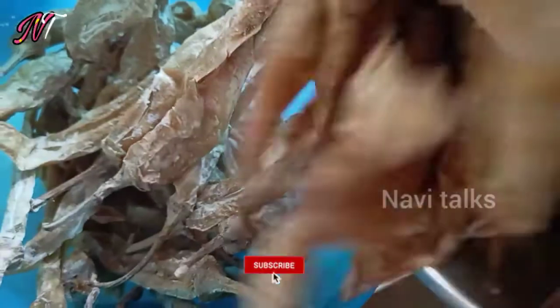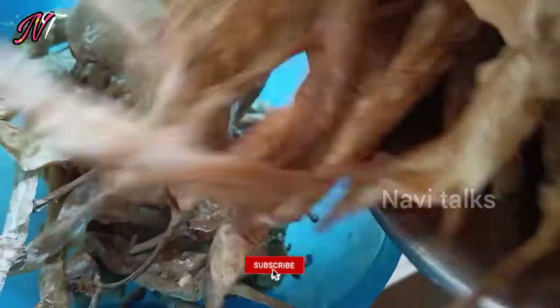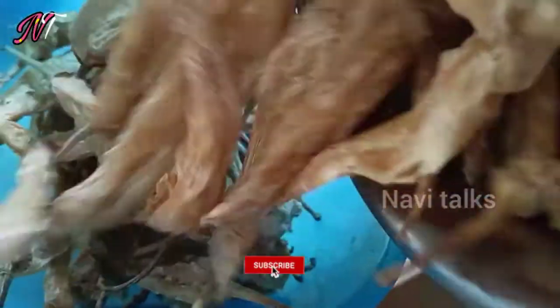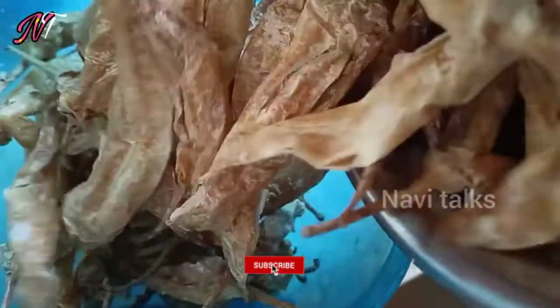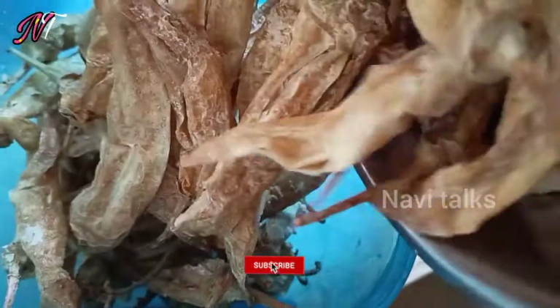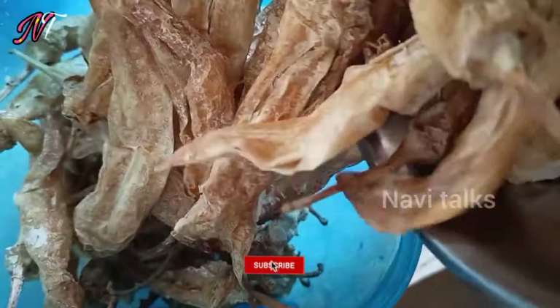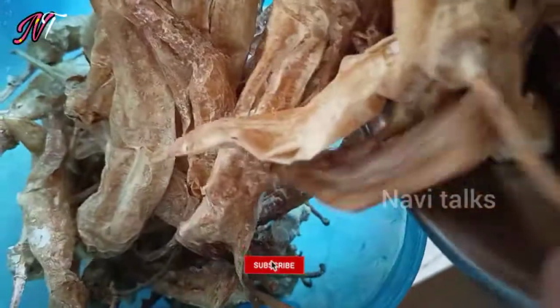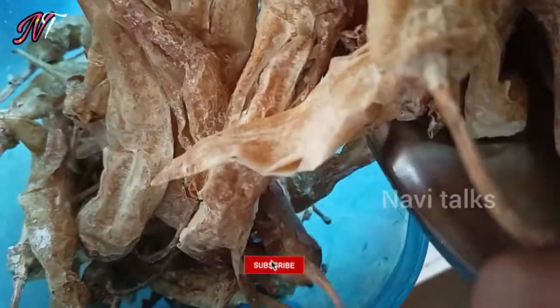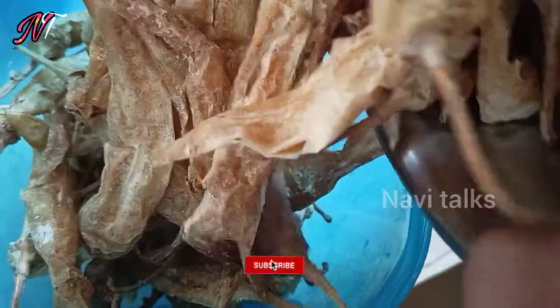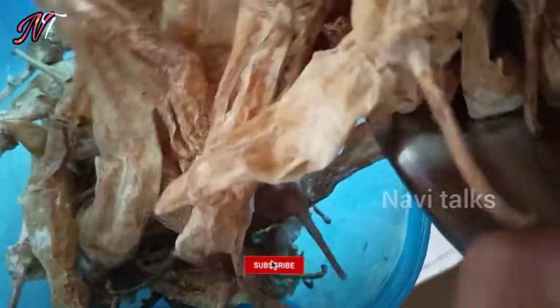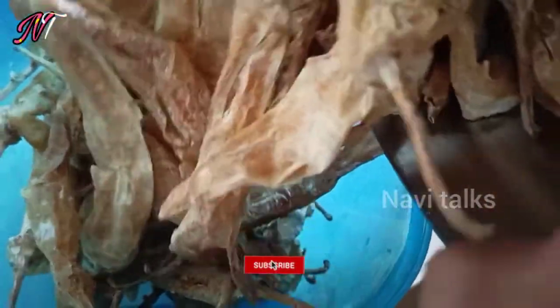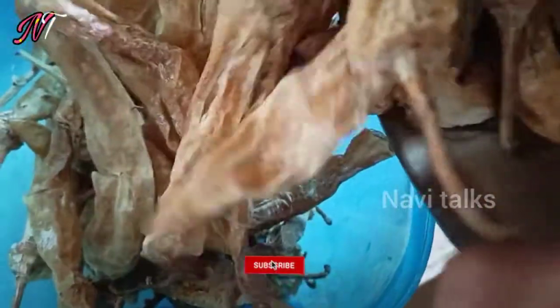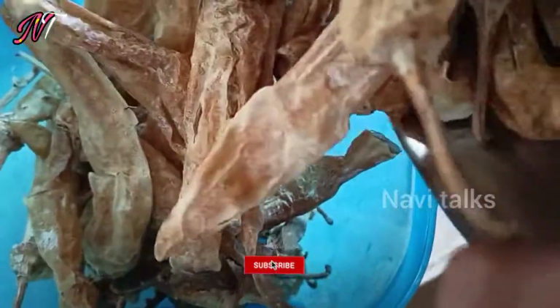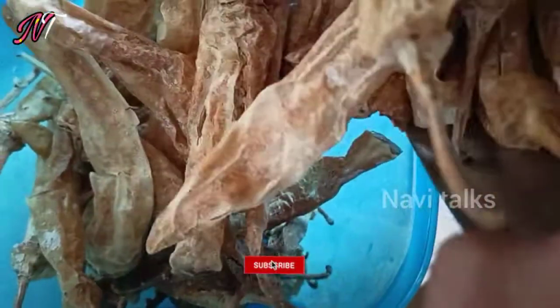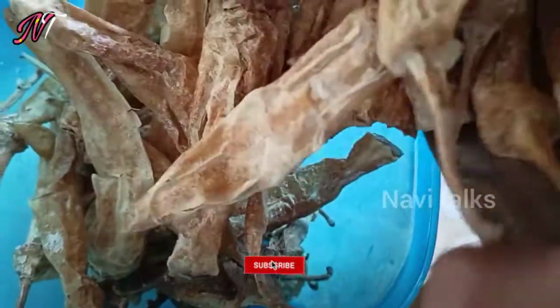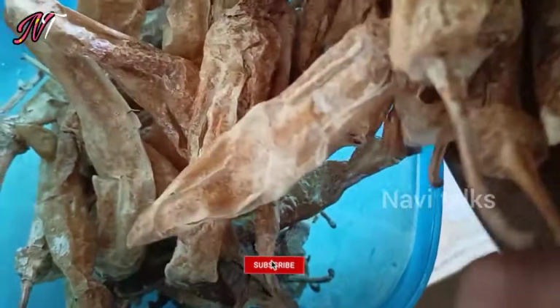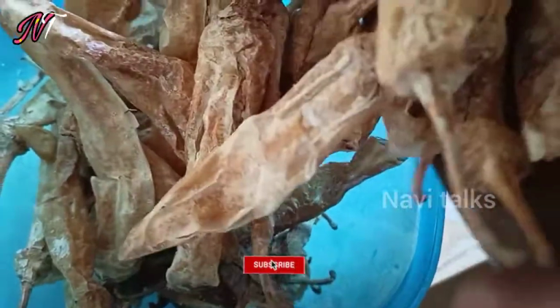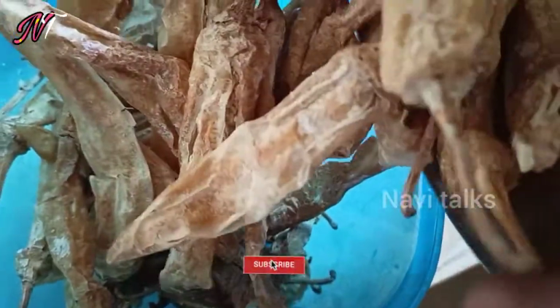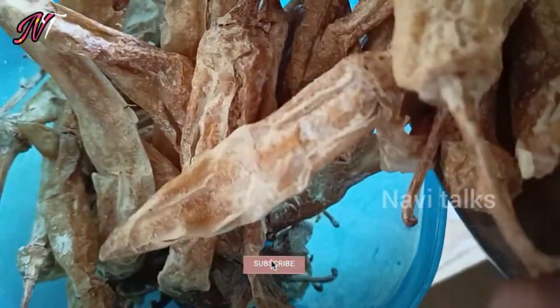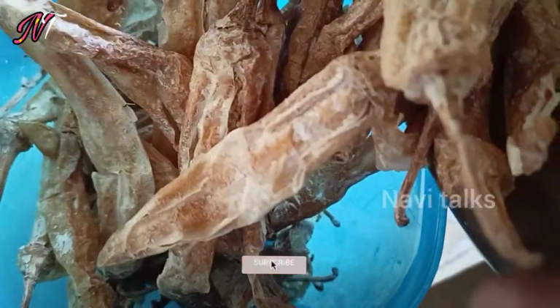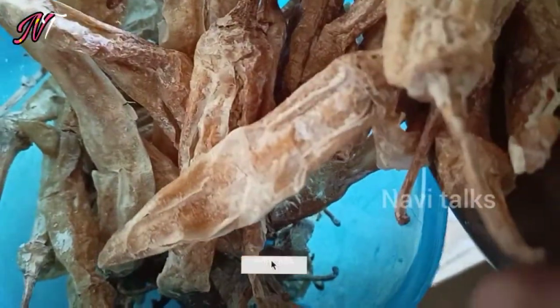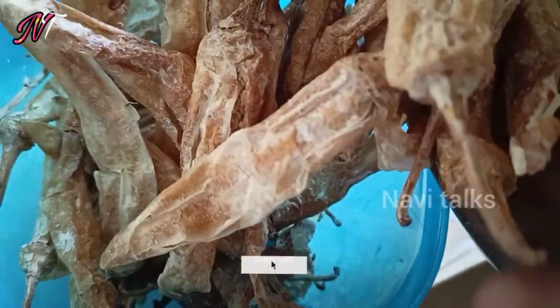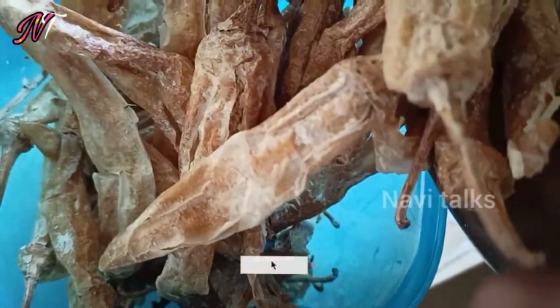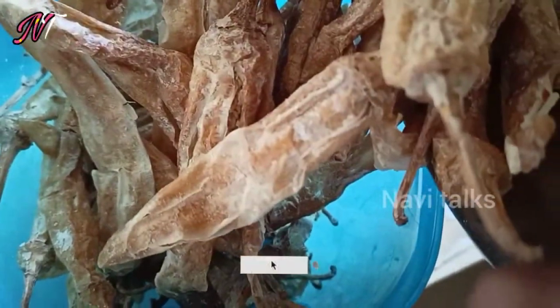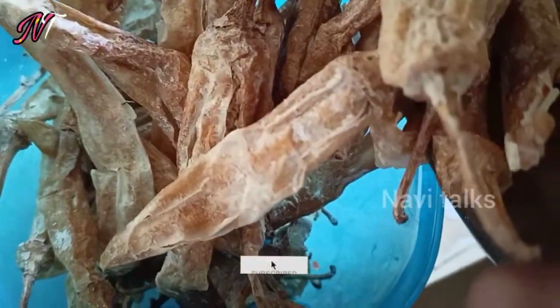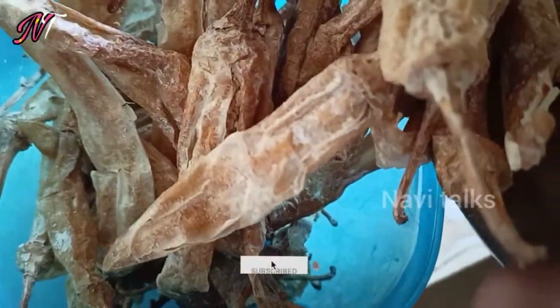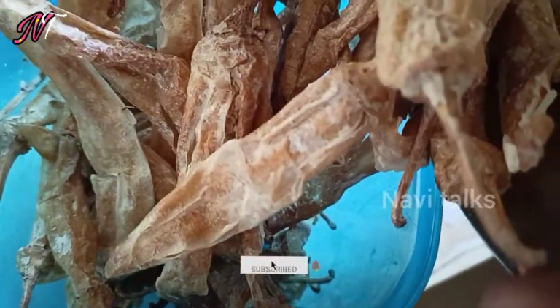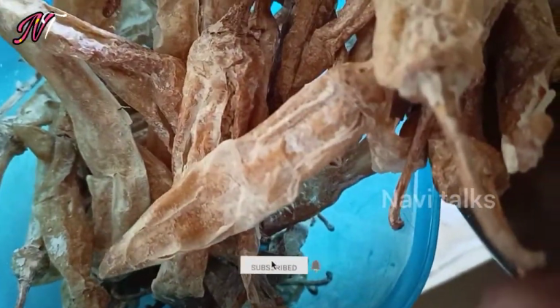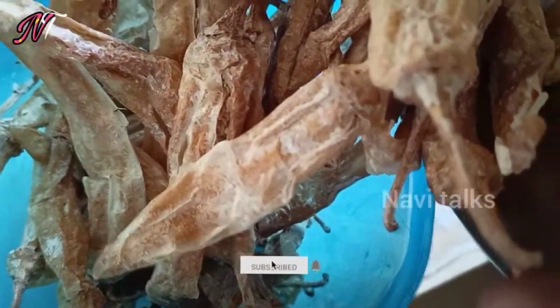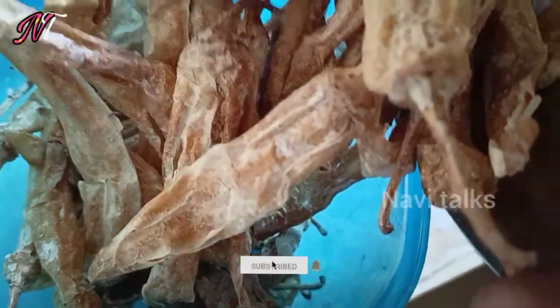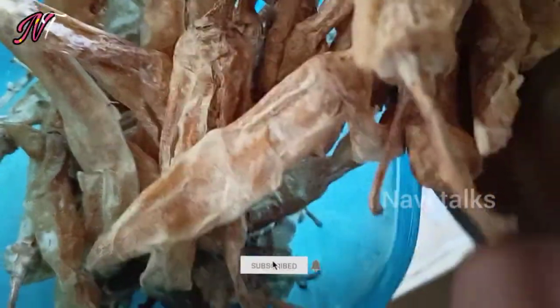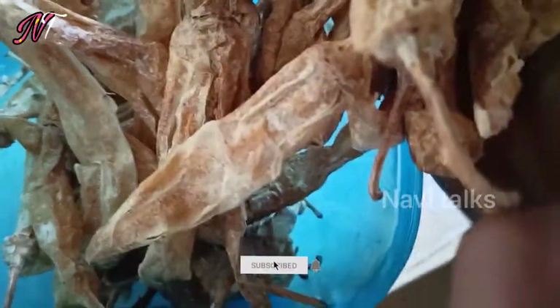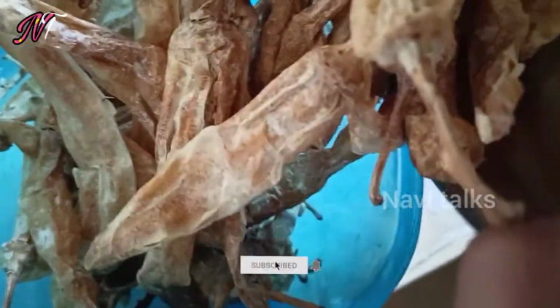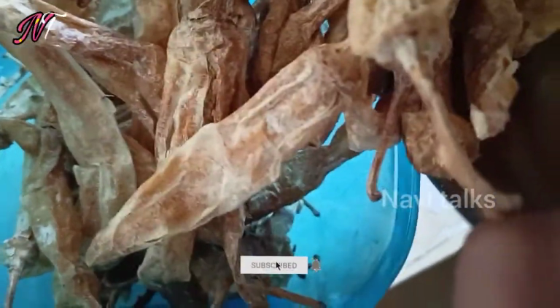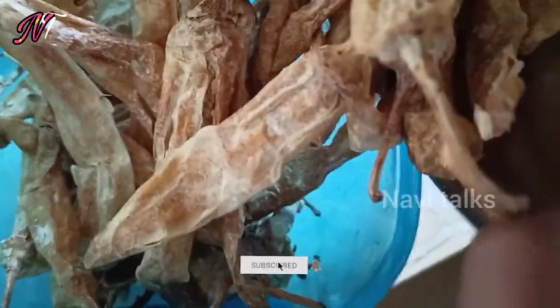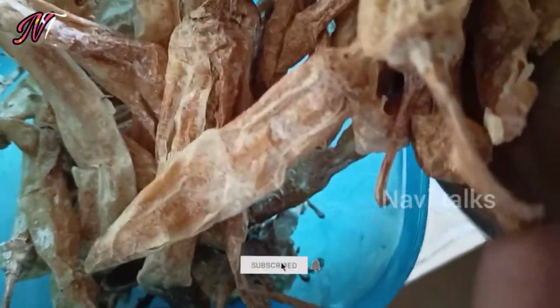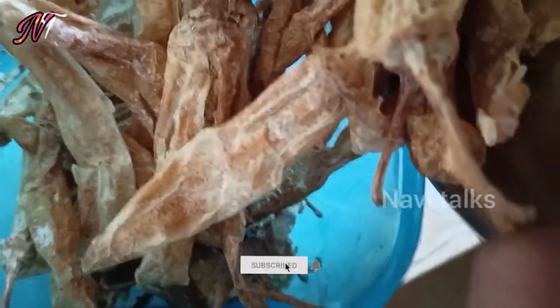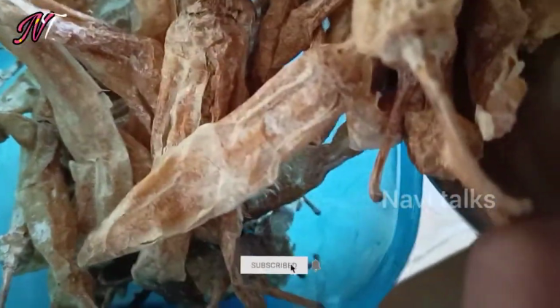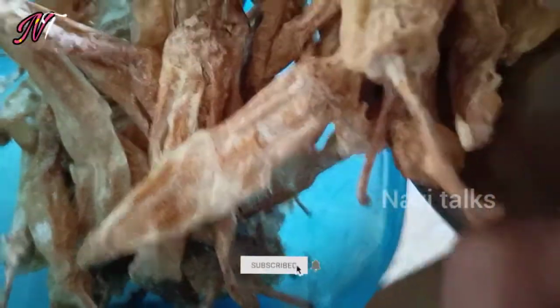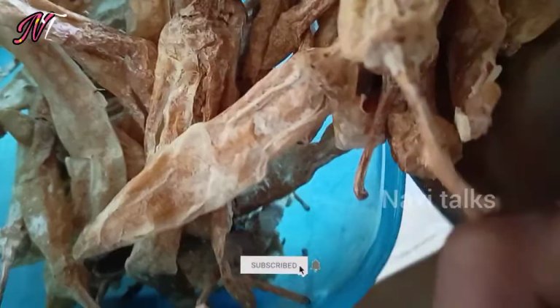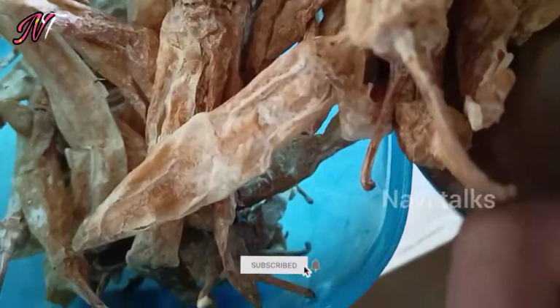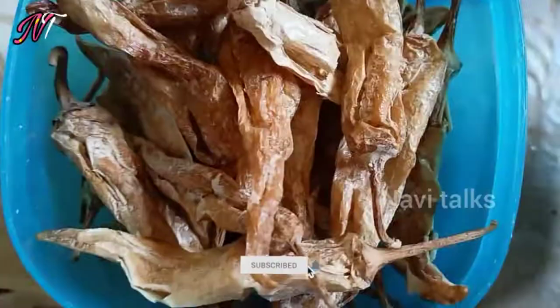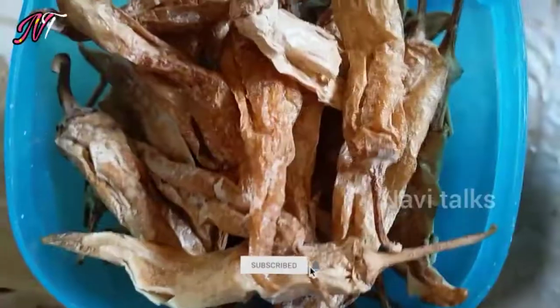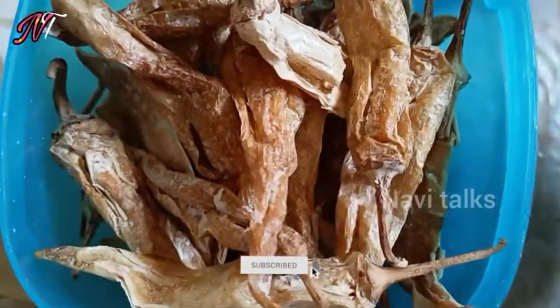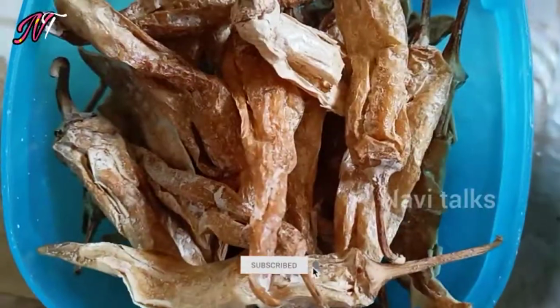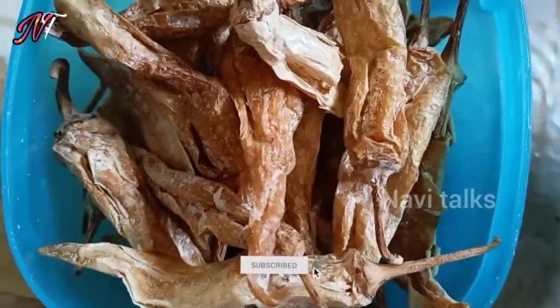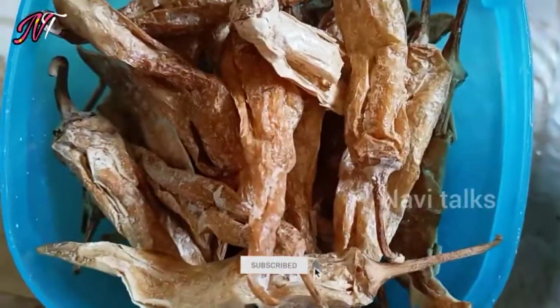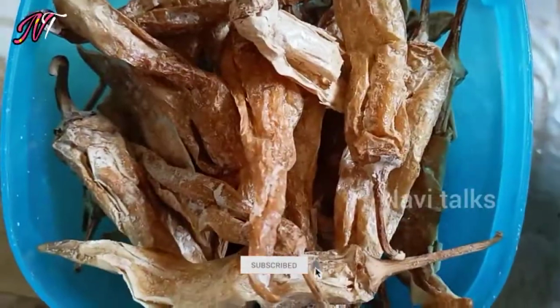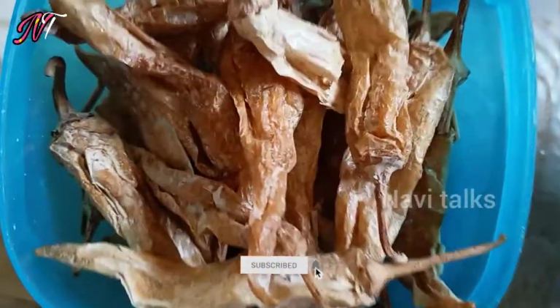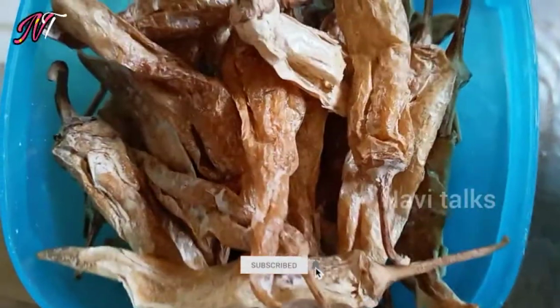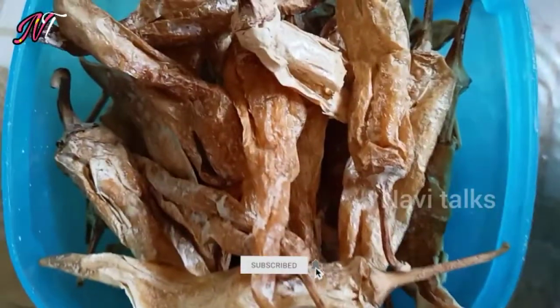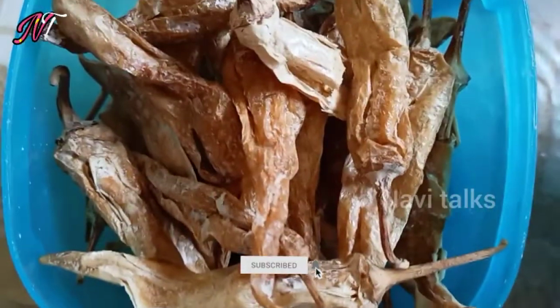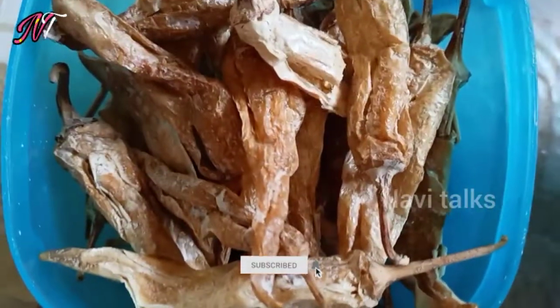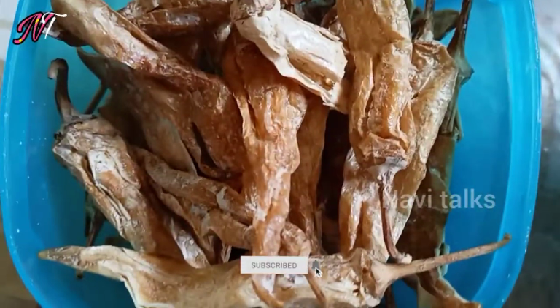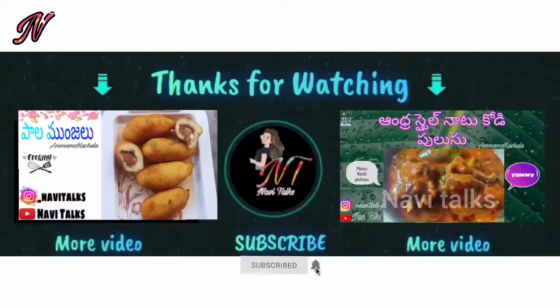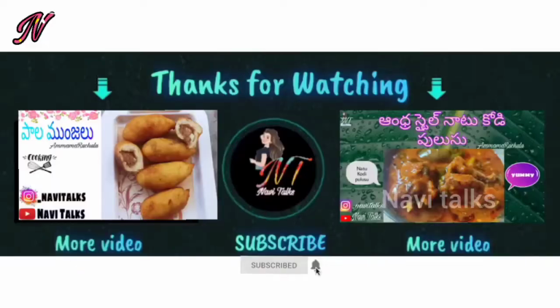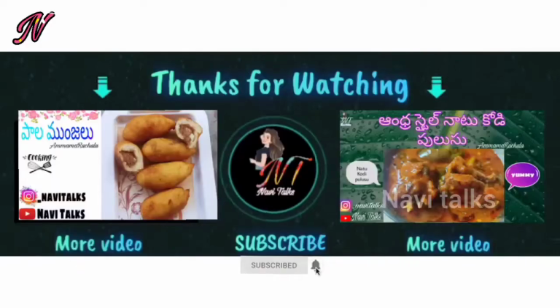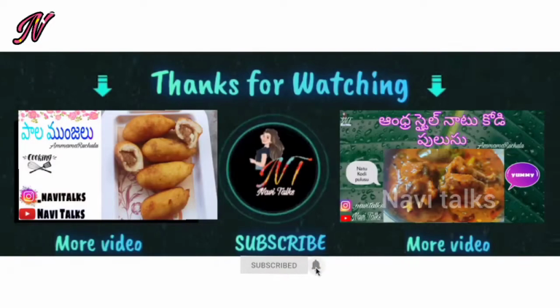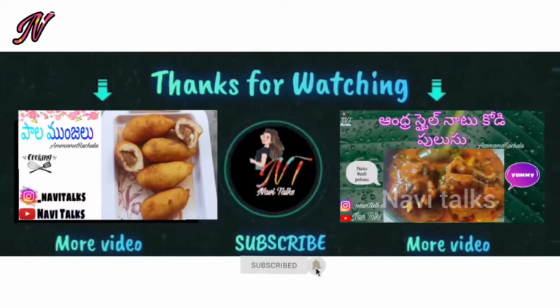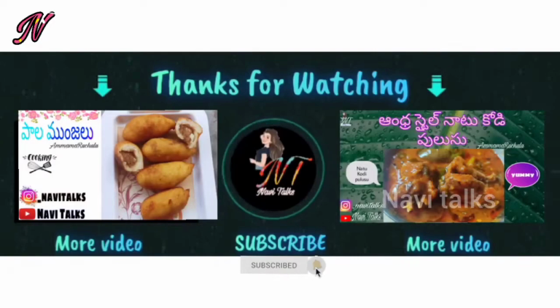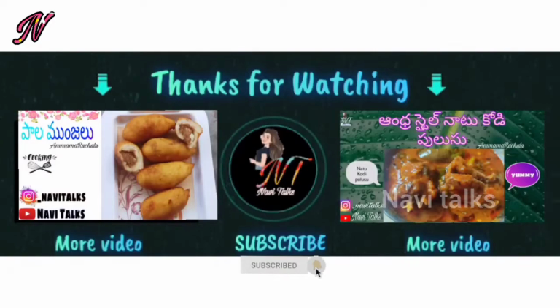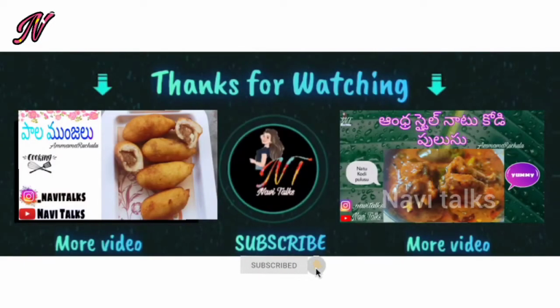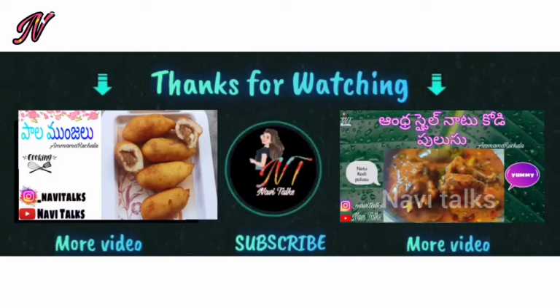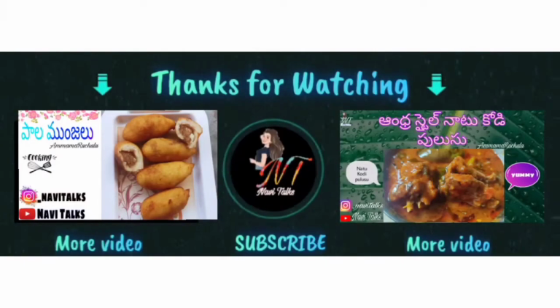If you liked this video, please like and share. If you like this video, please comment in the comment section. Thank you for watching.